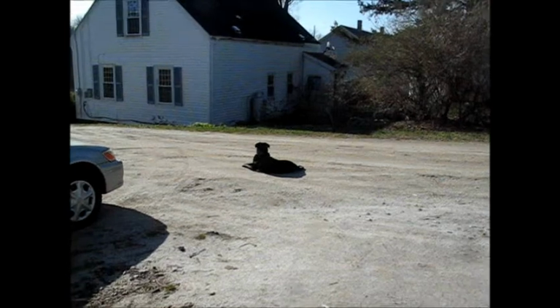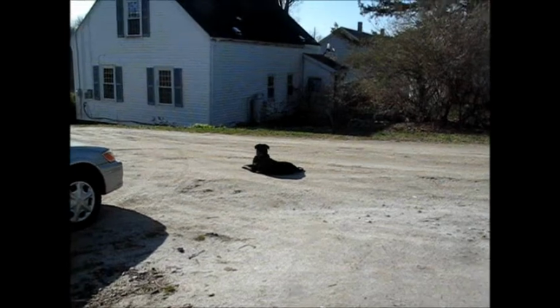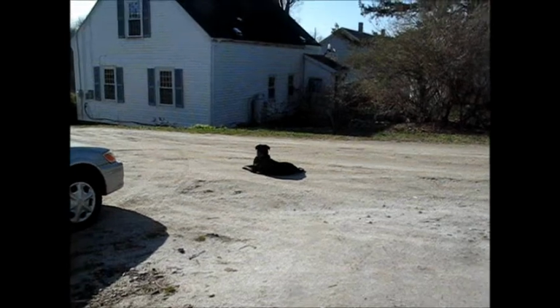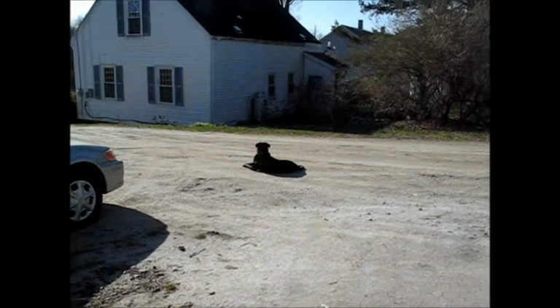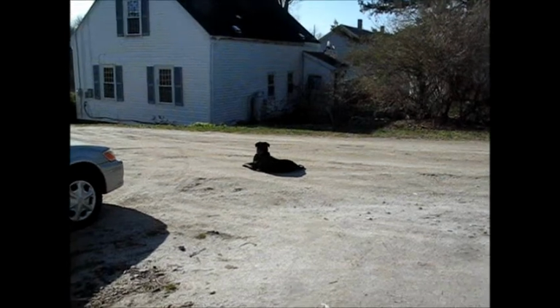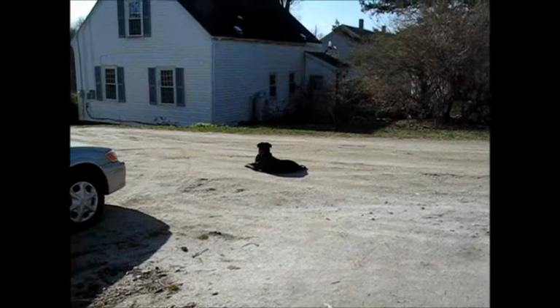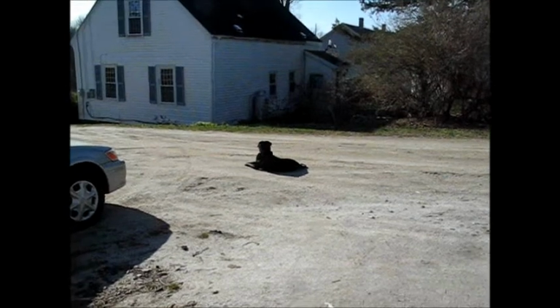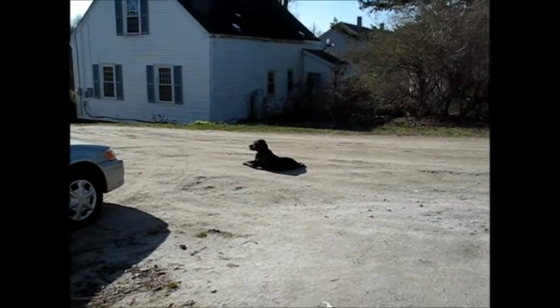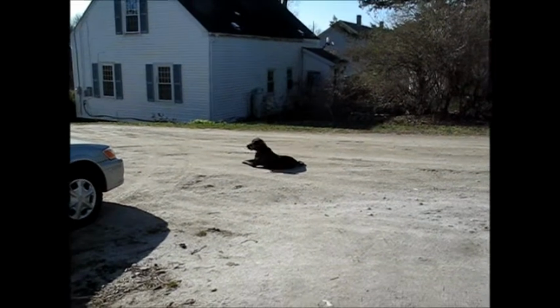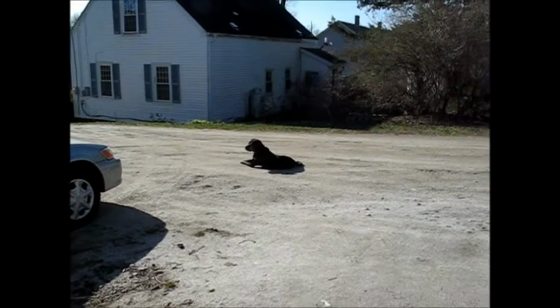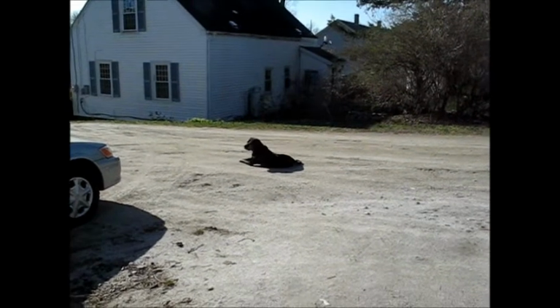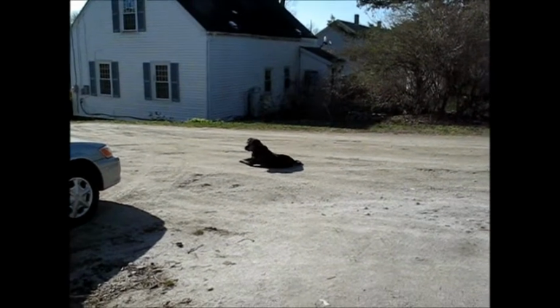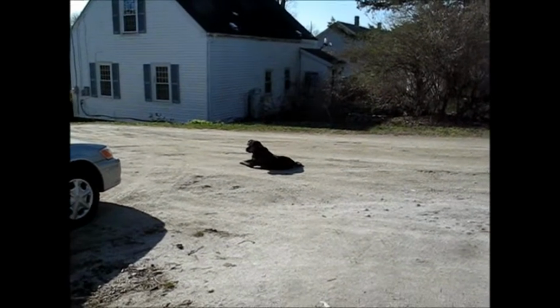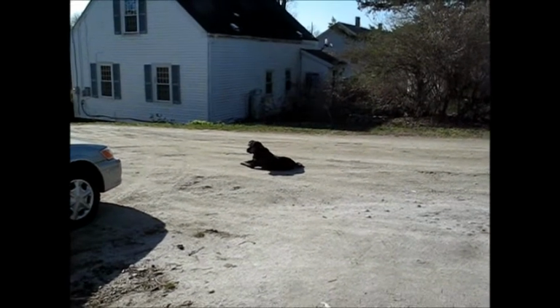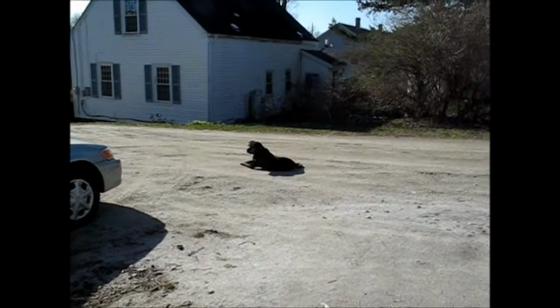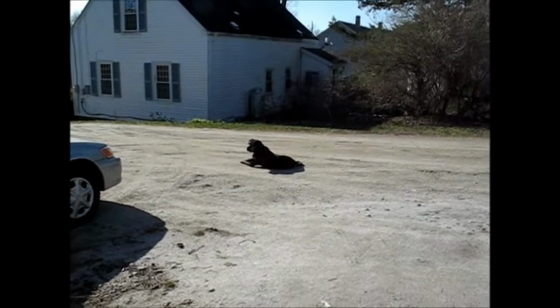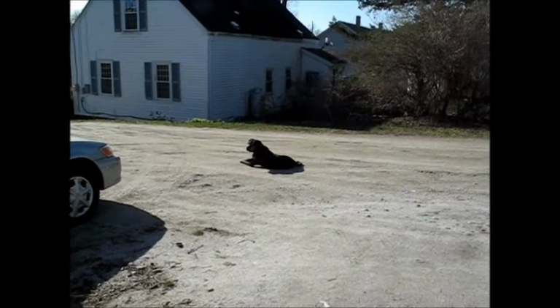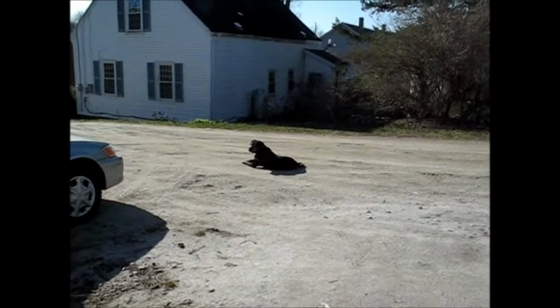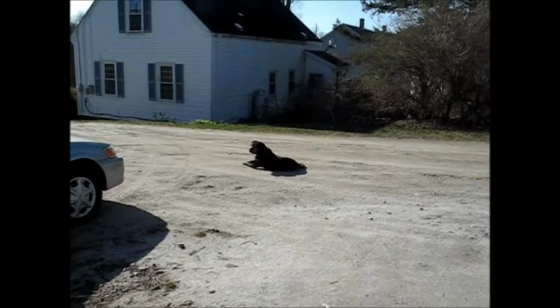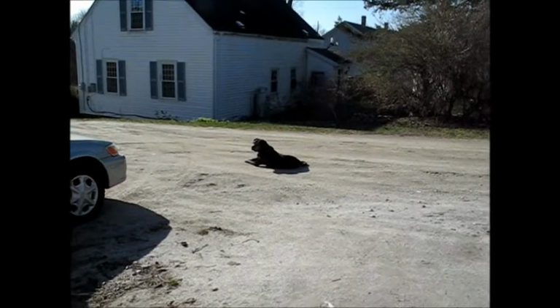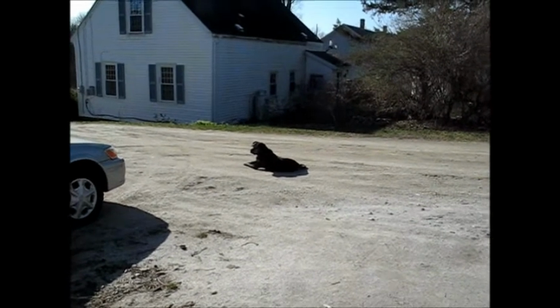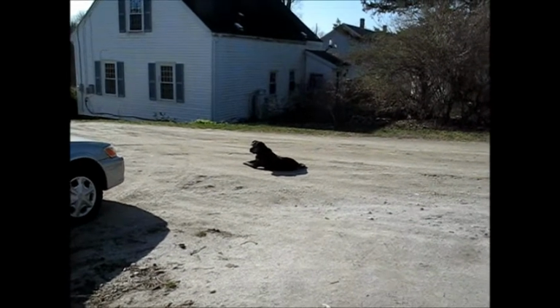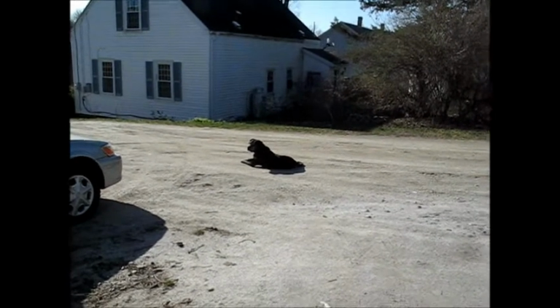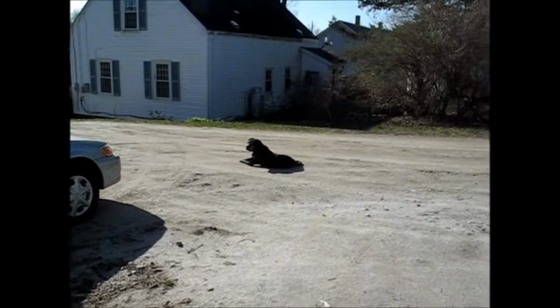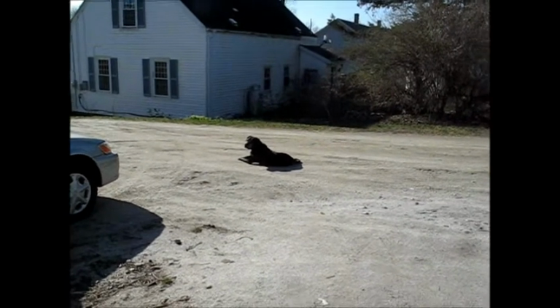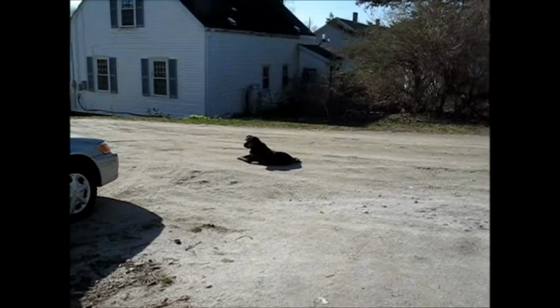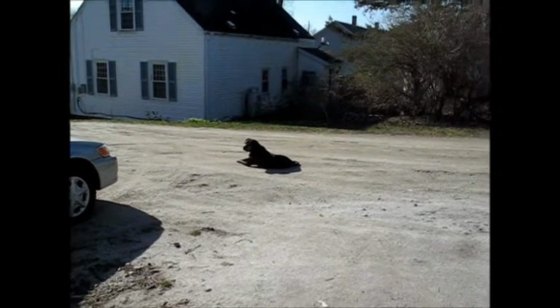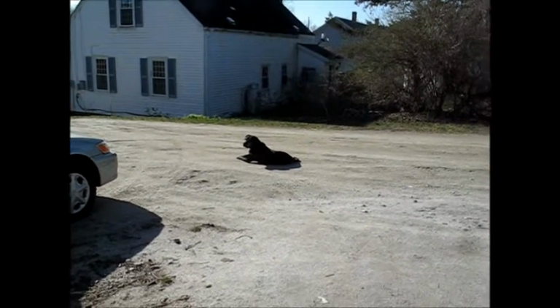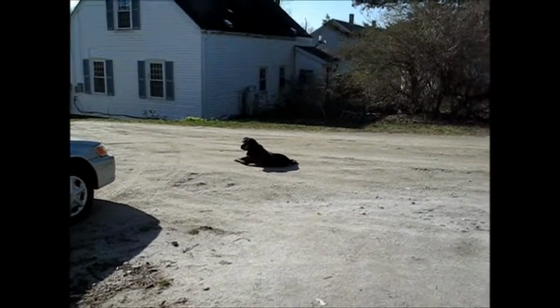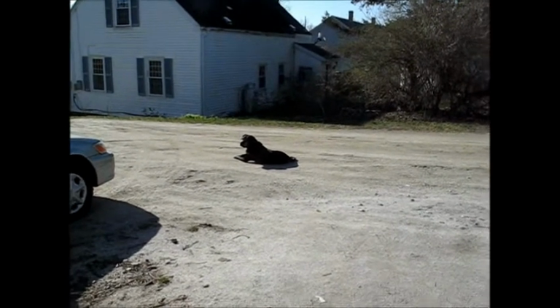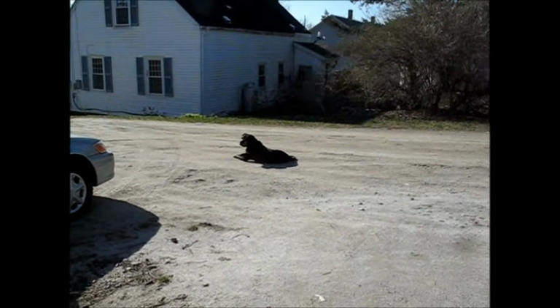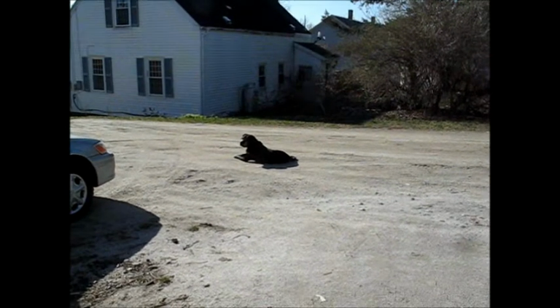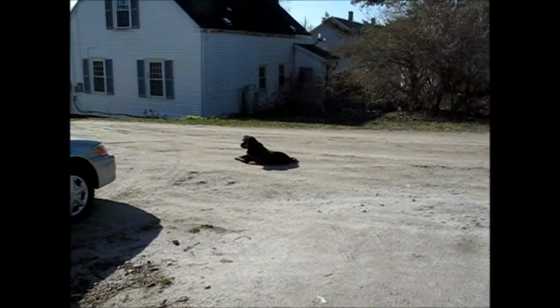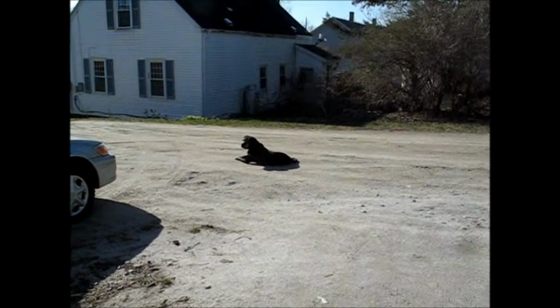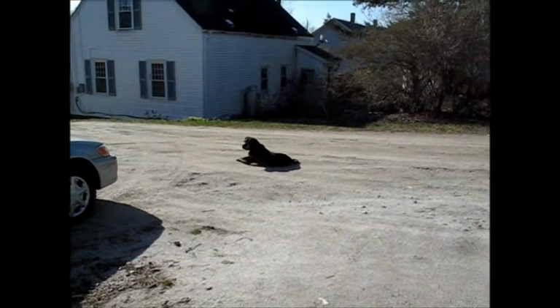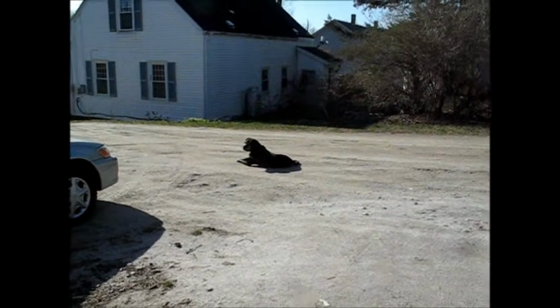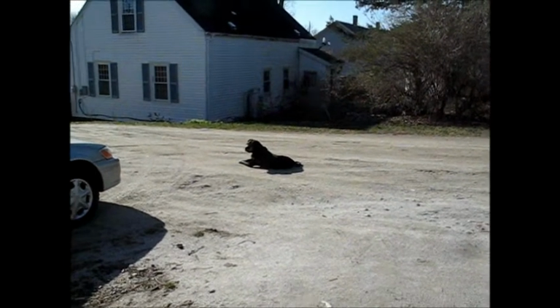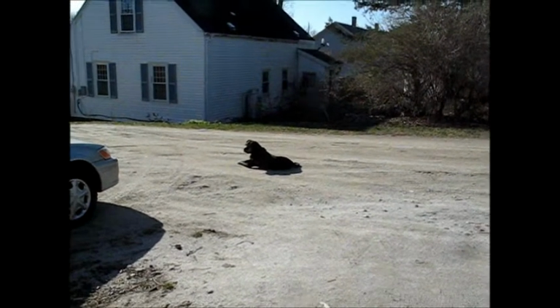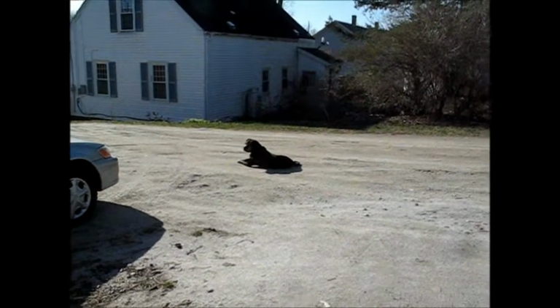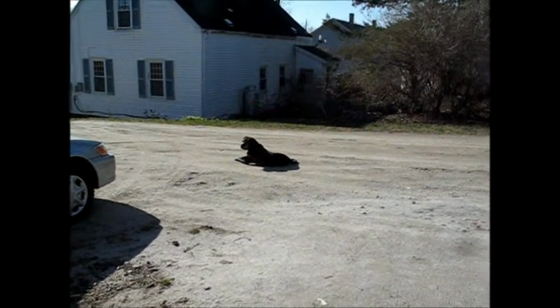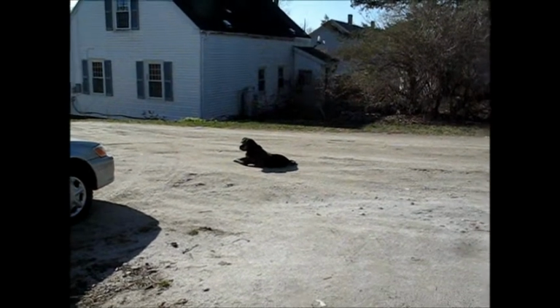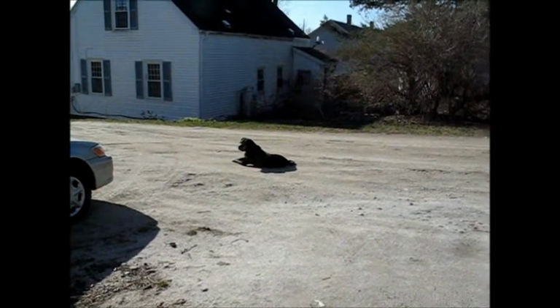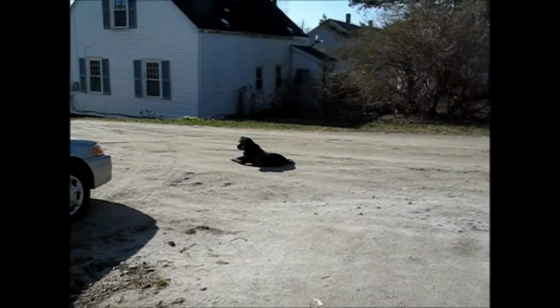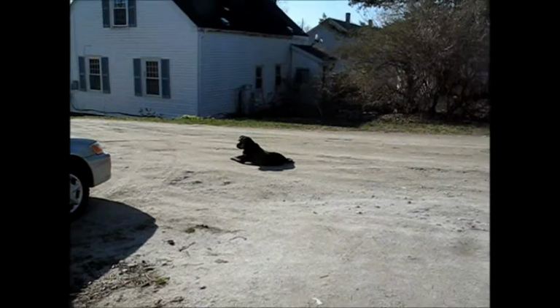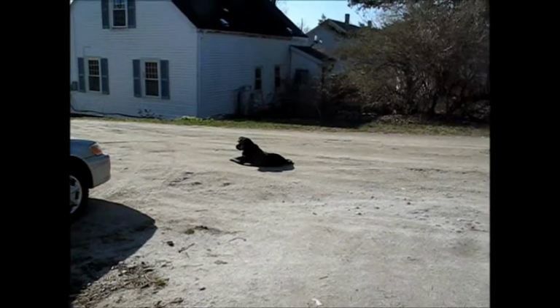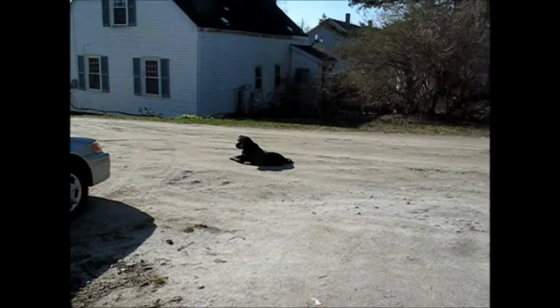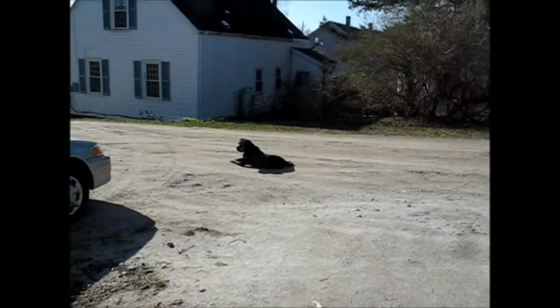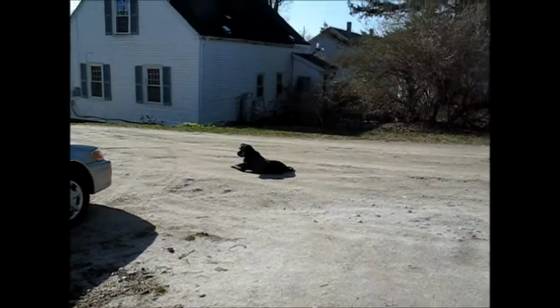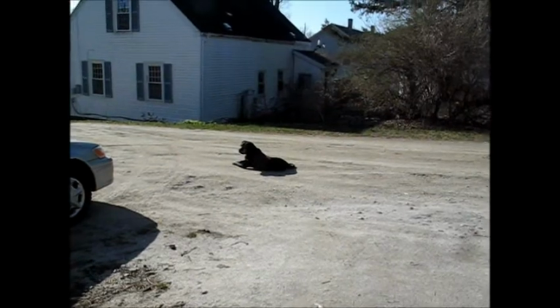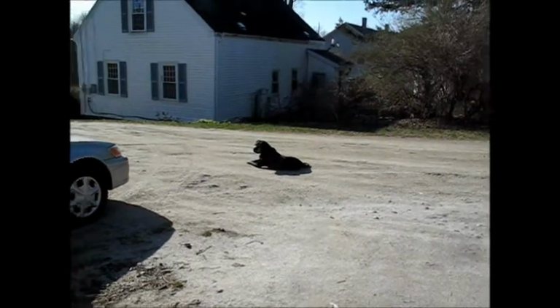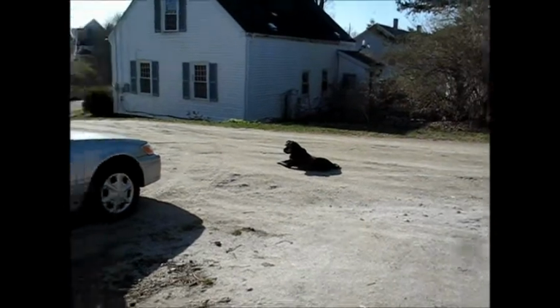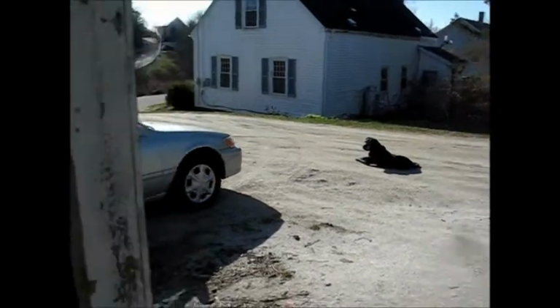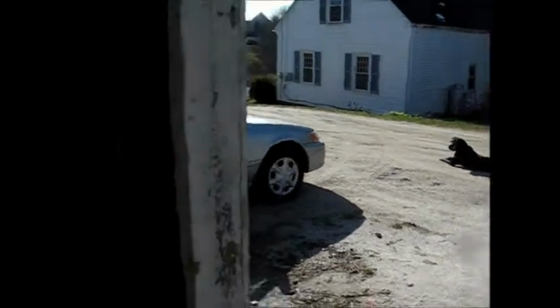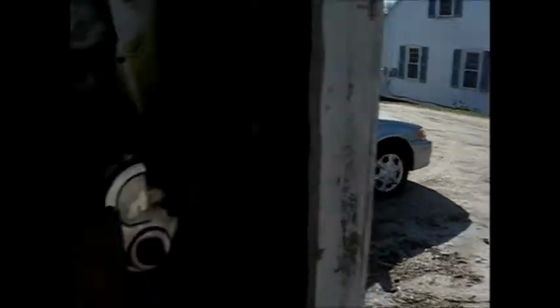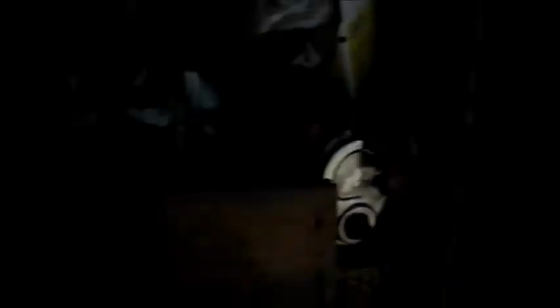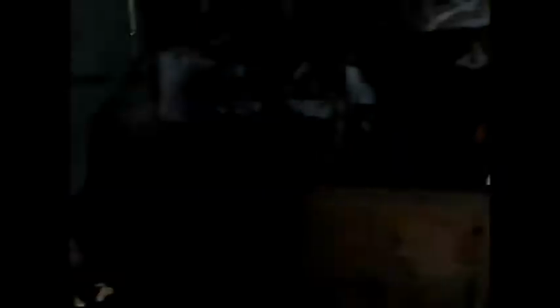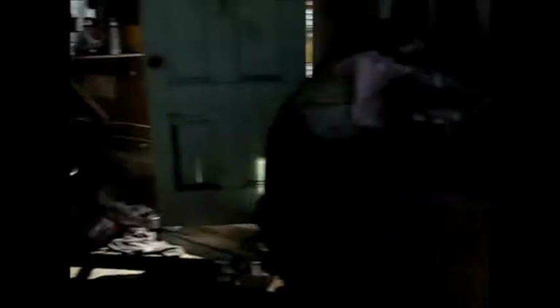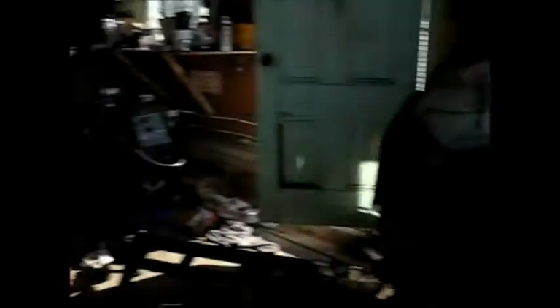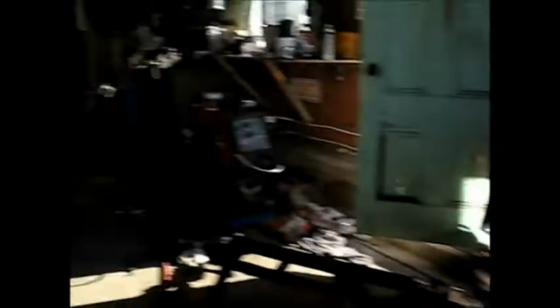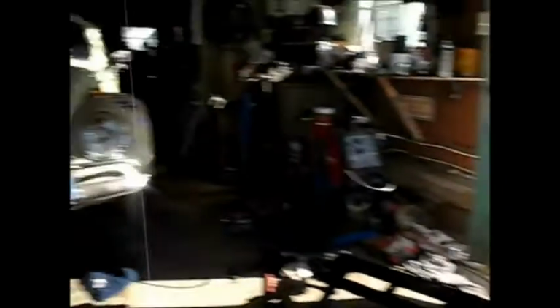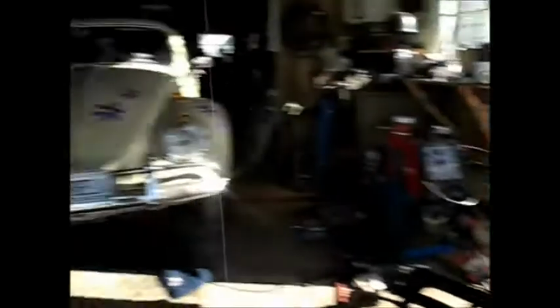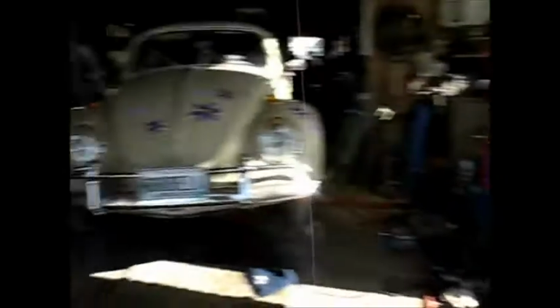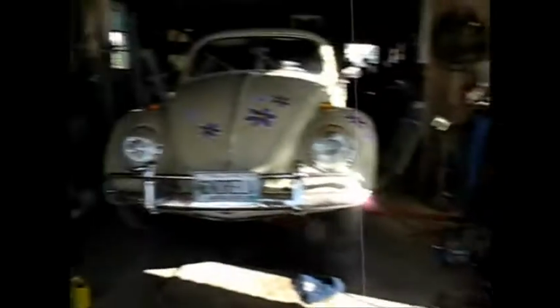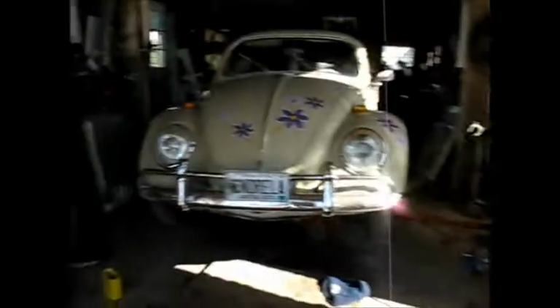As you can see, the Zachamacator is out there guarding the perimeter. Good boy, Zach. Good boy. Here's what I'm up to this morning.